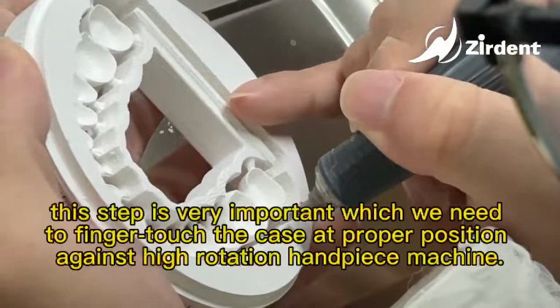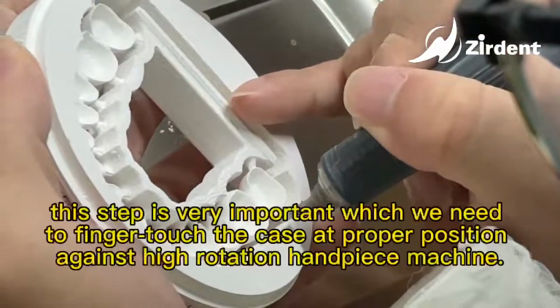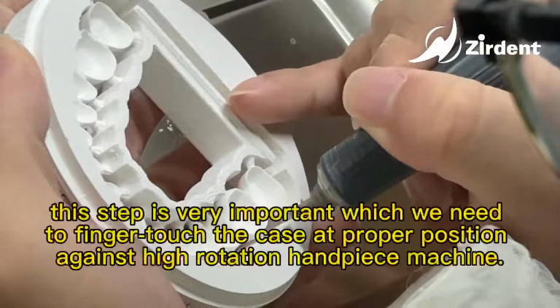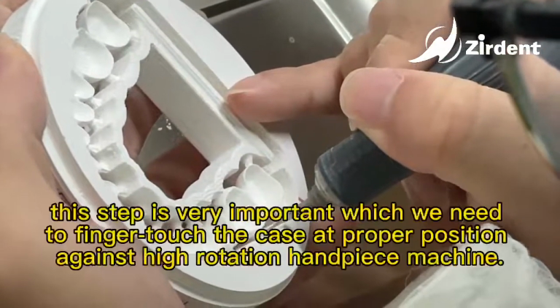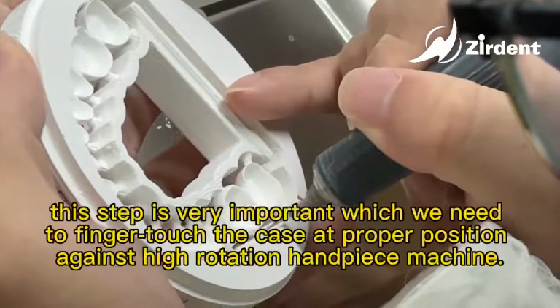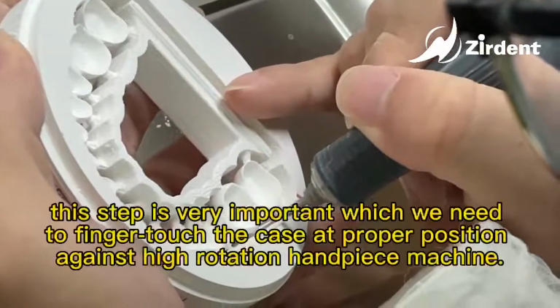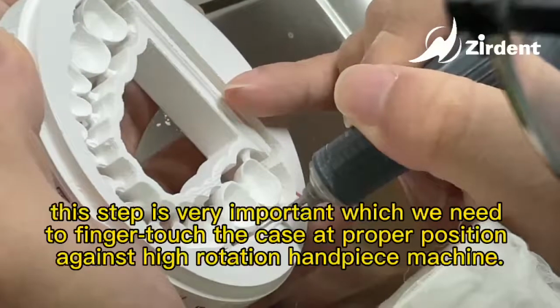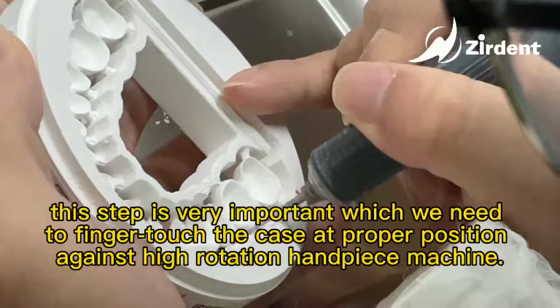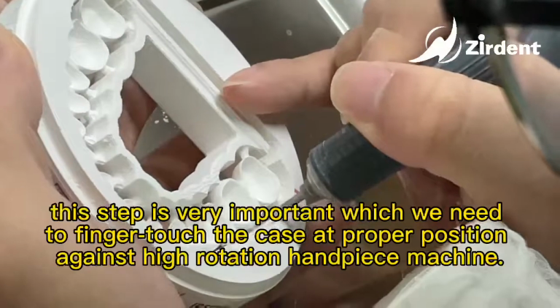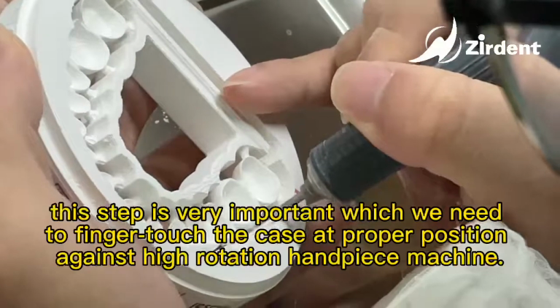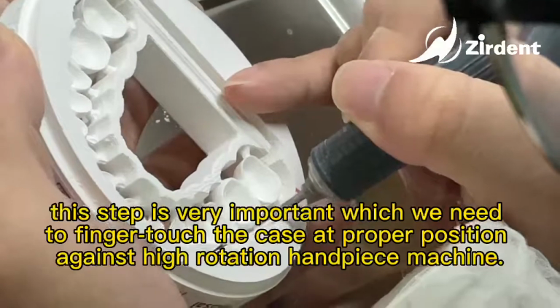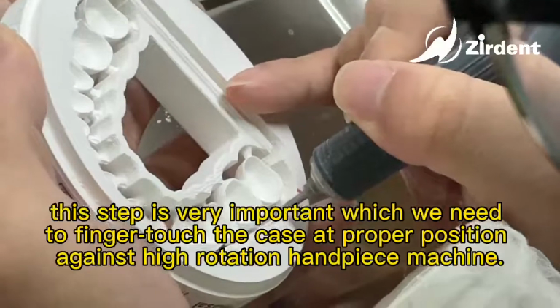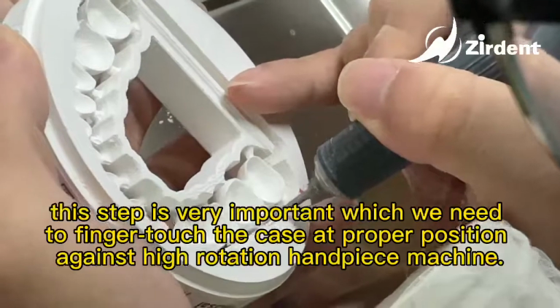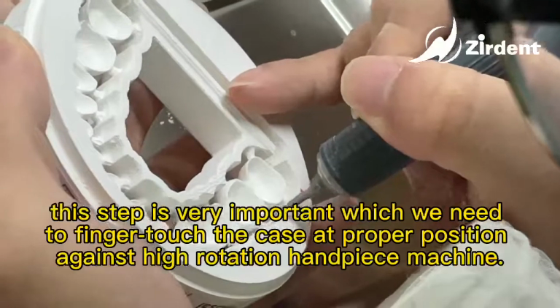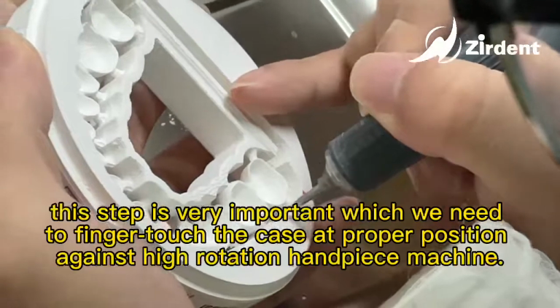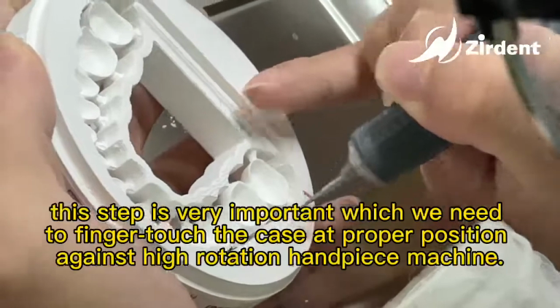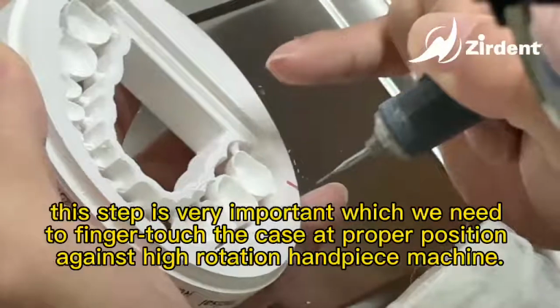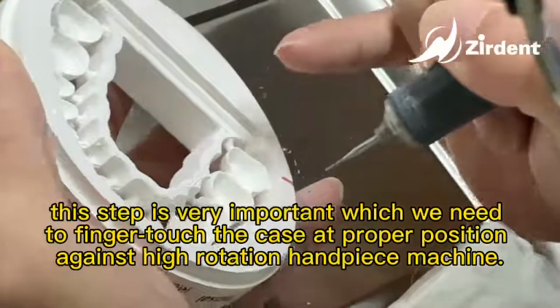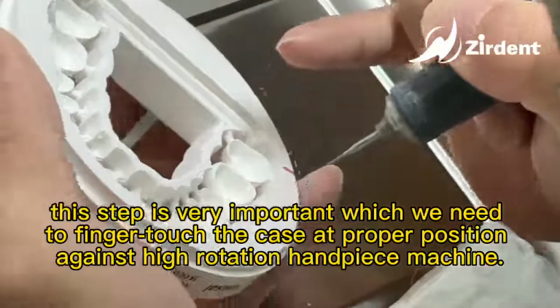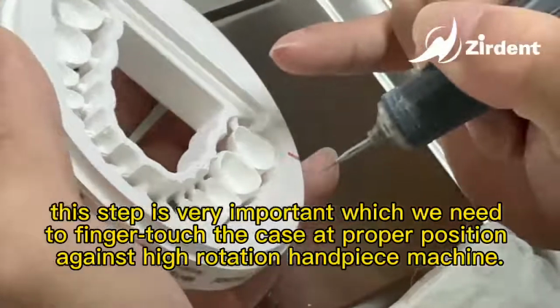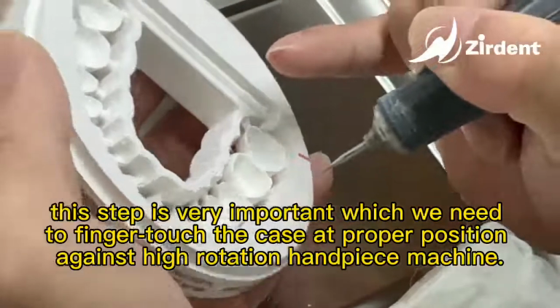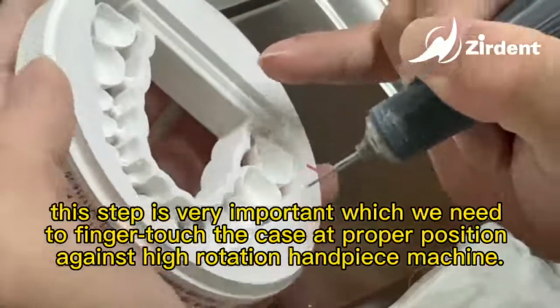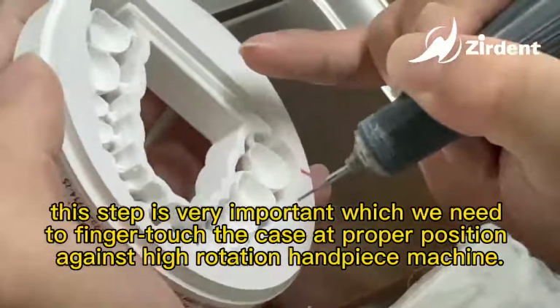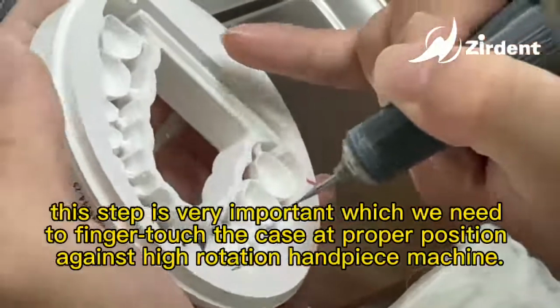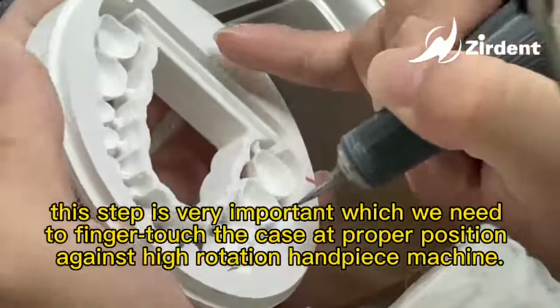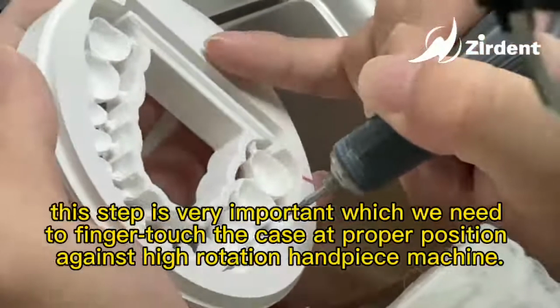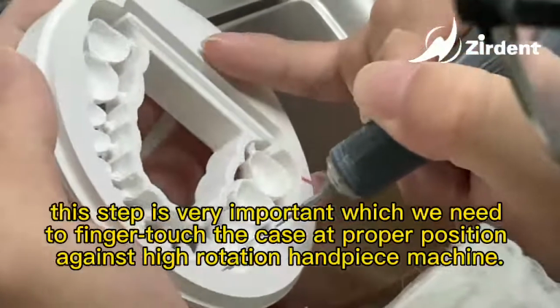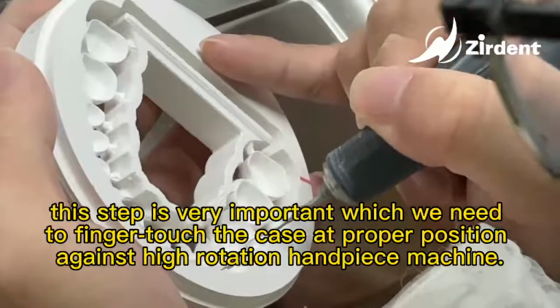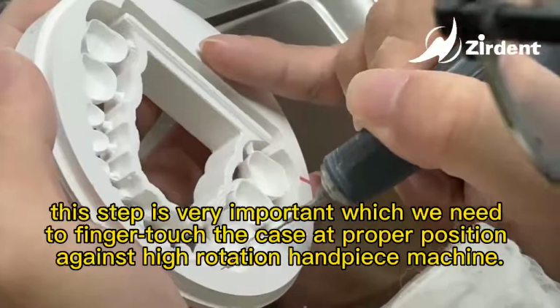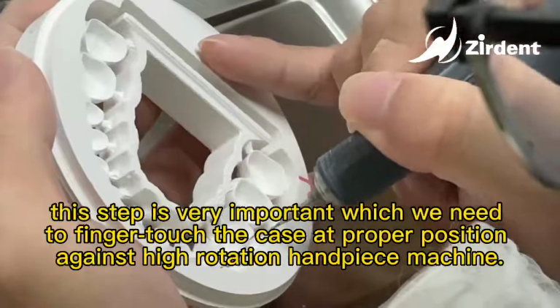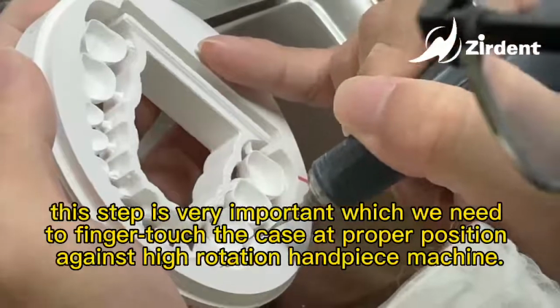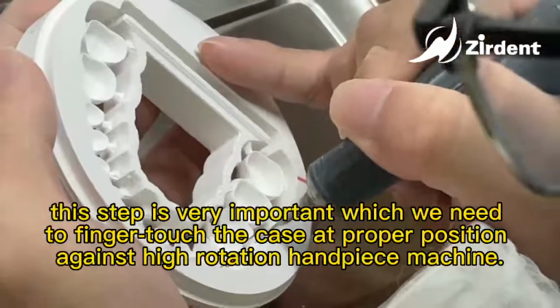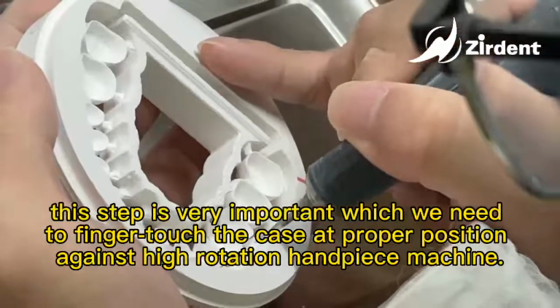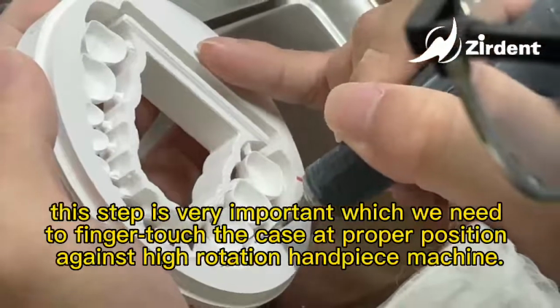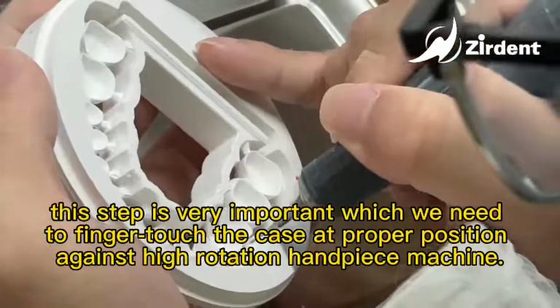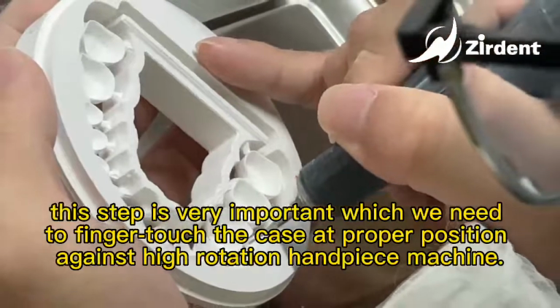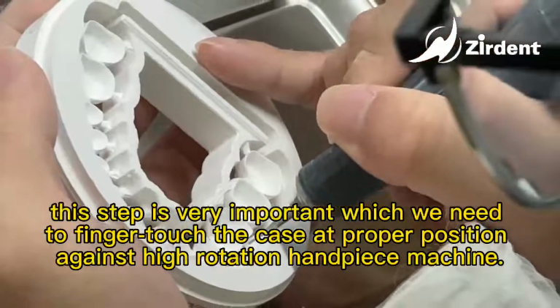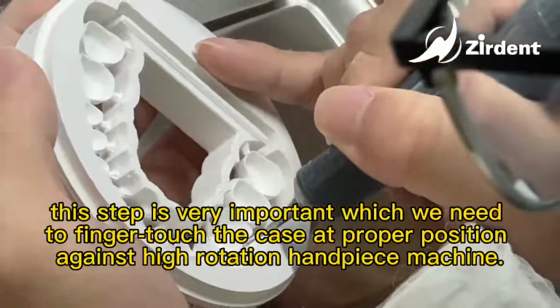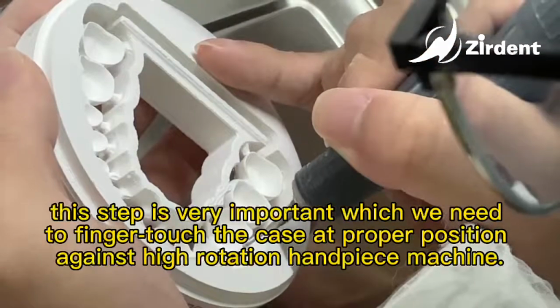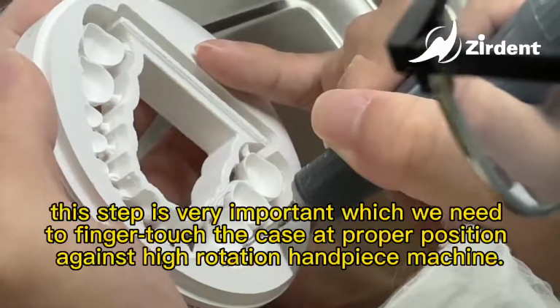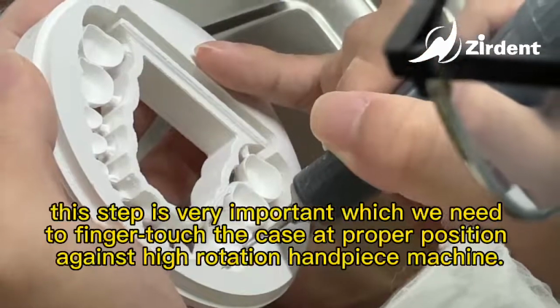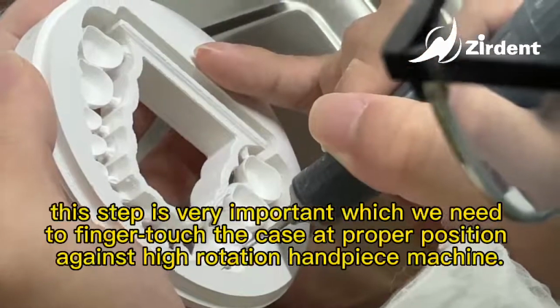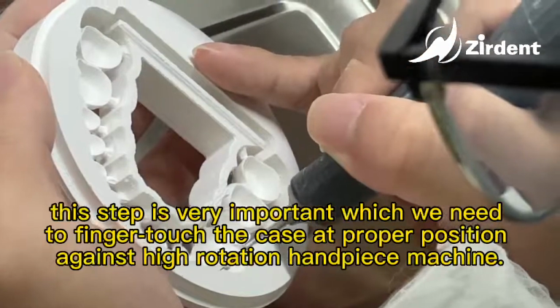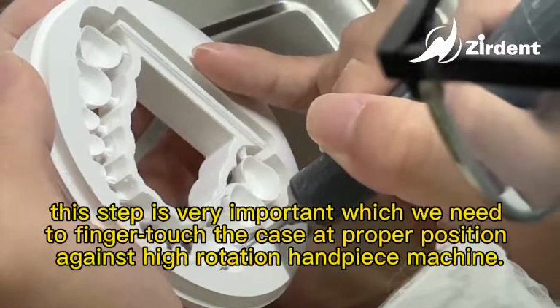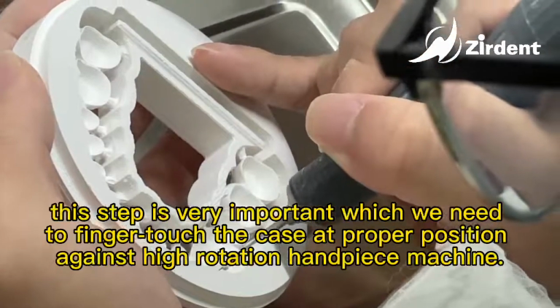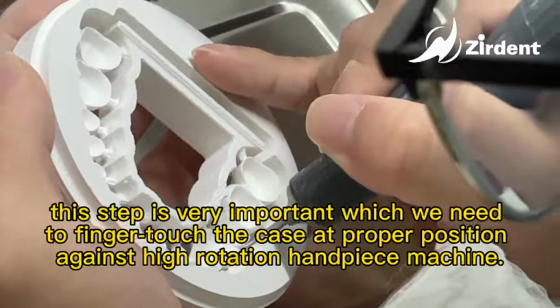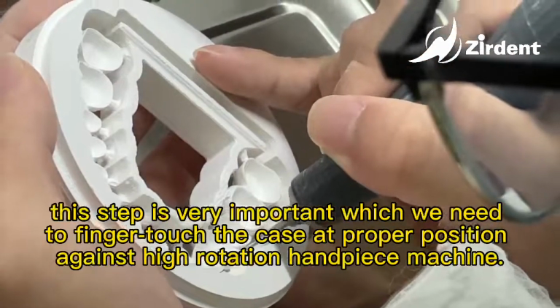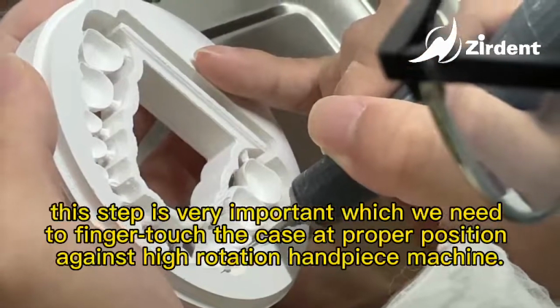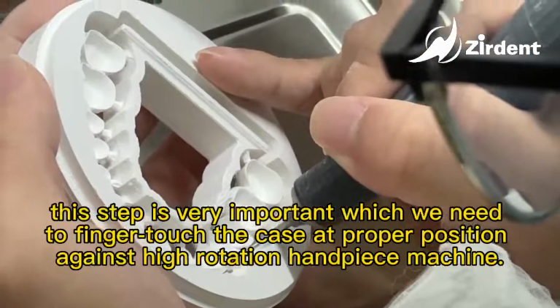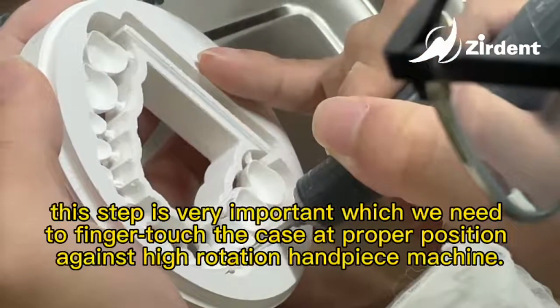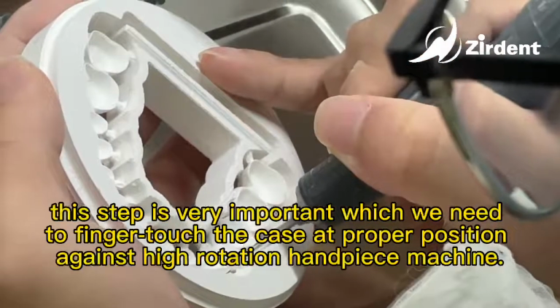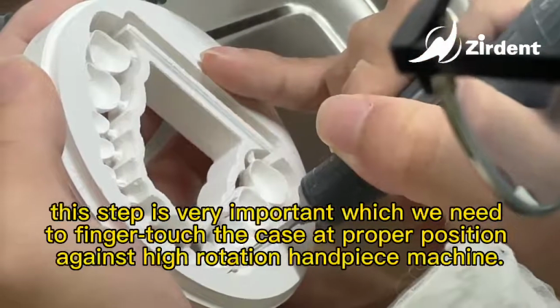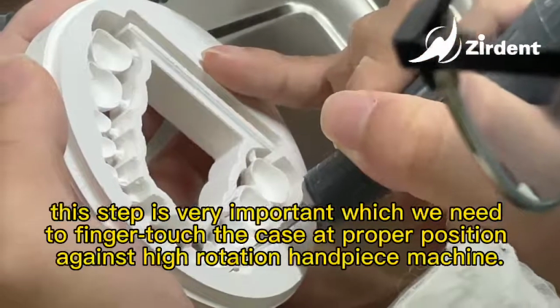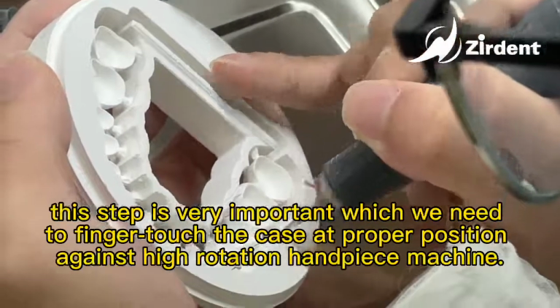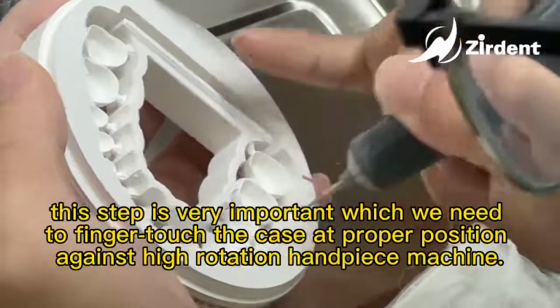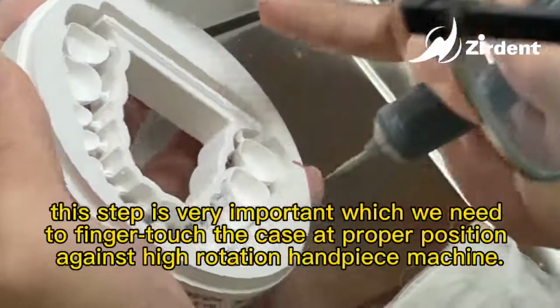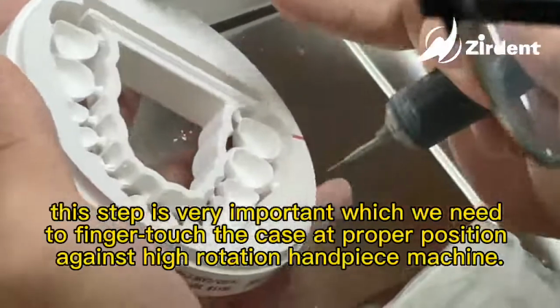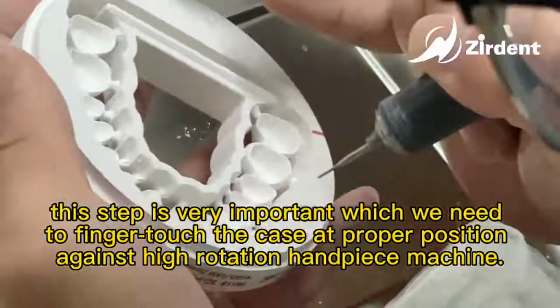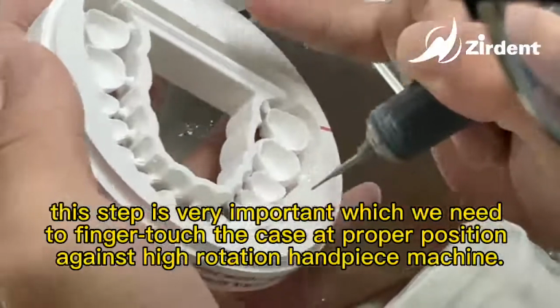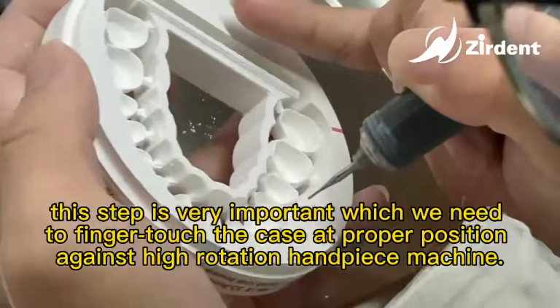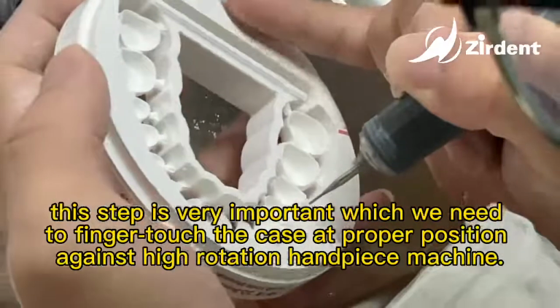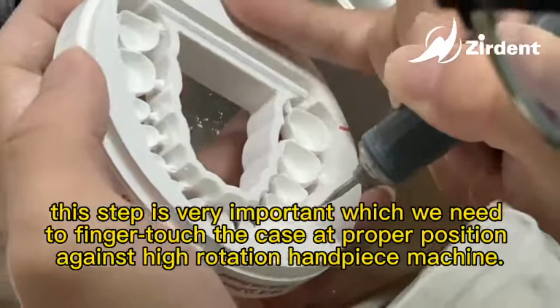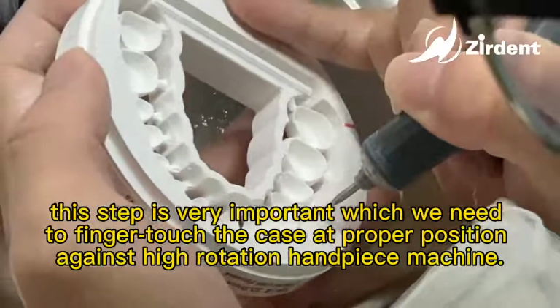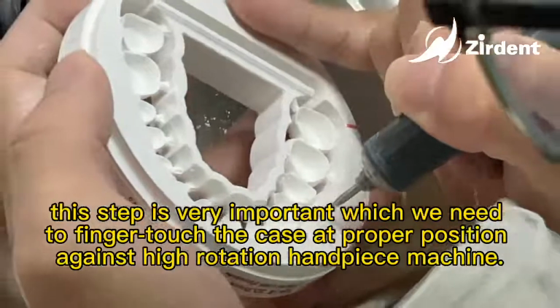This step is very important — we need to finger-touch the case at the proper position against the high-rotation handpiece machine.